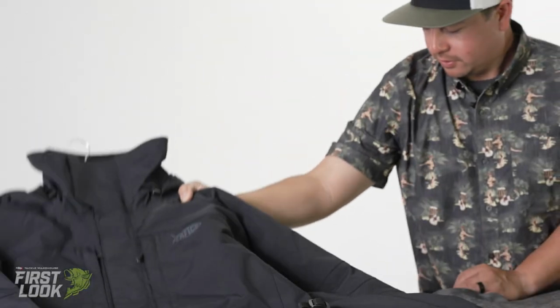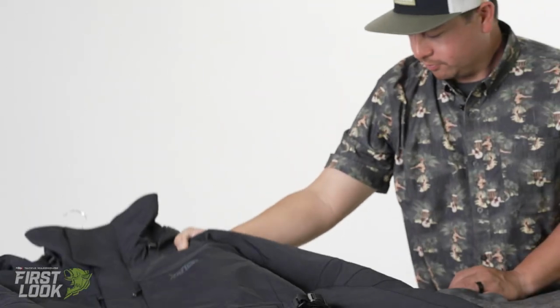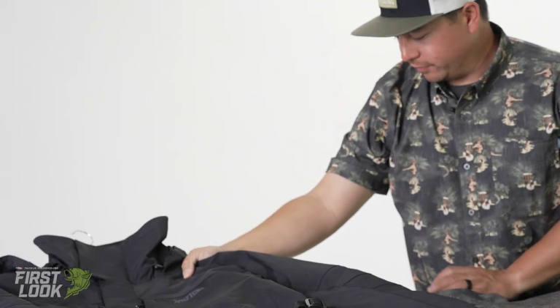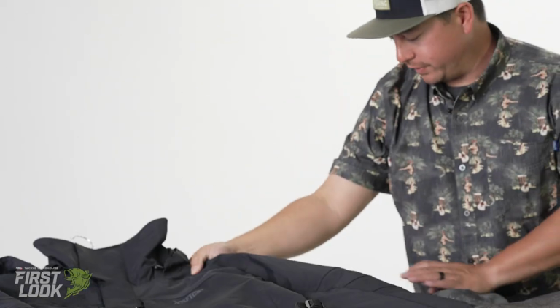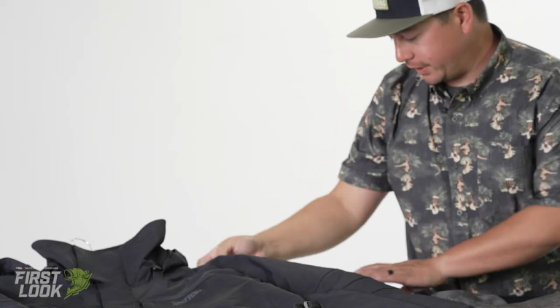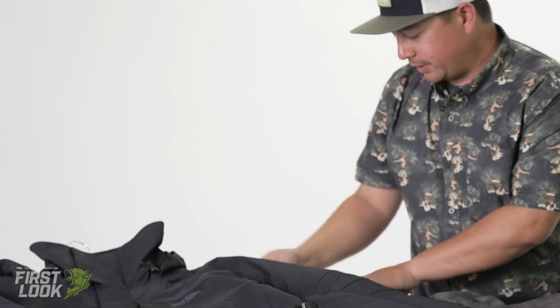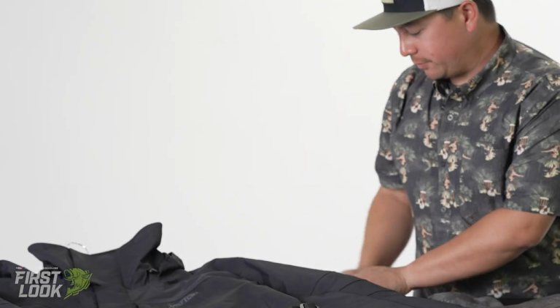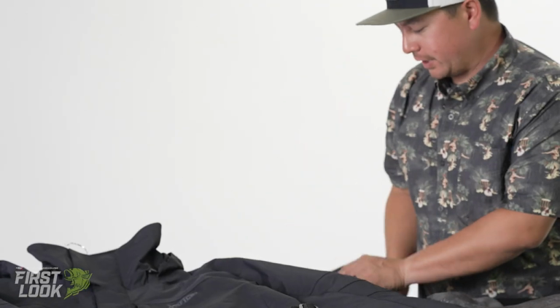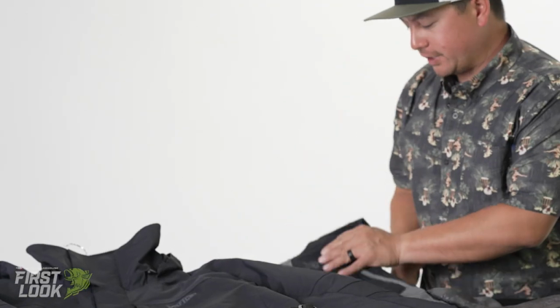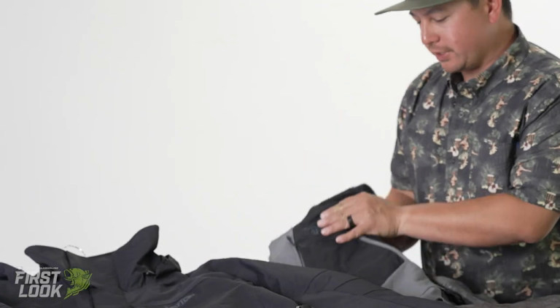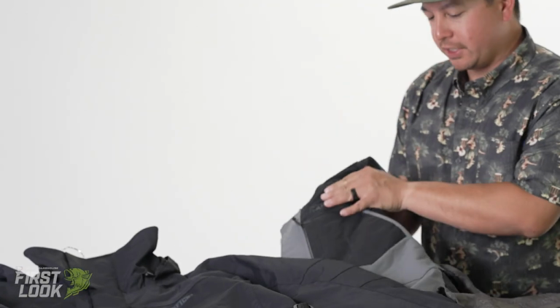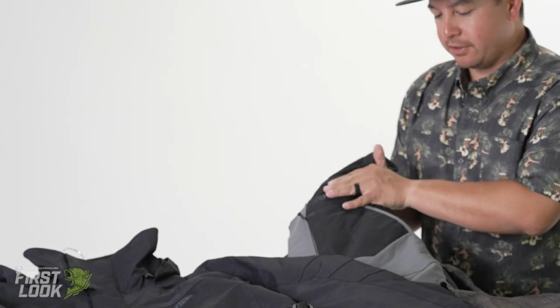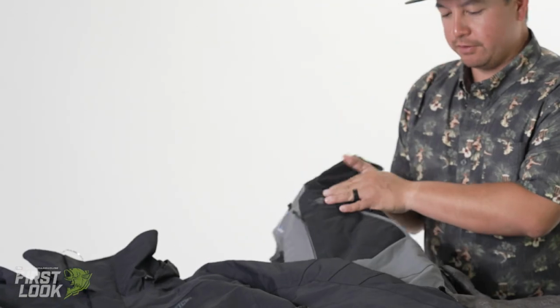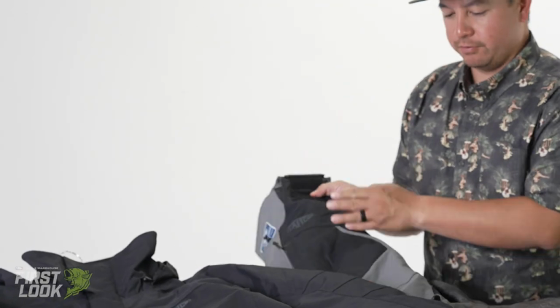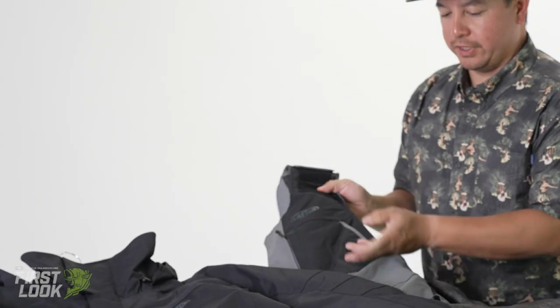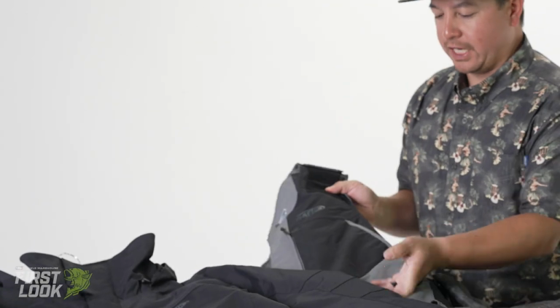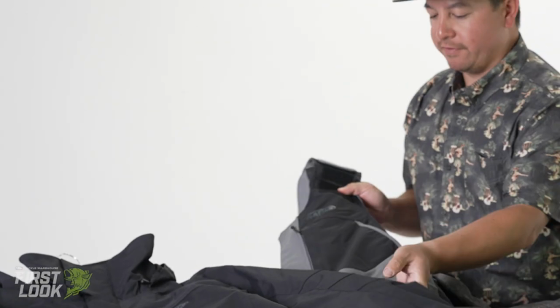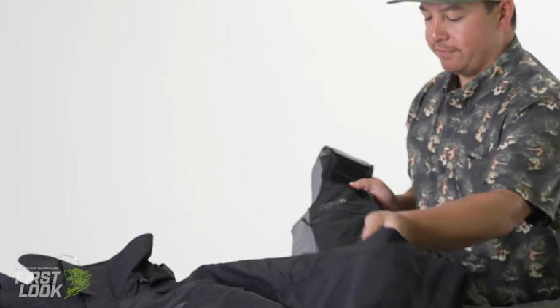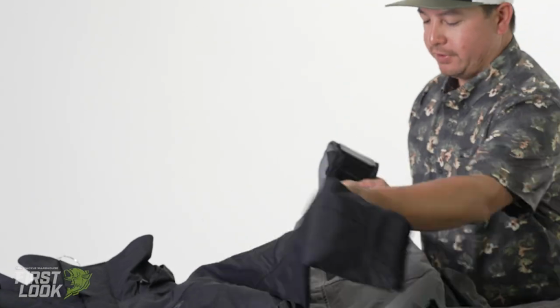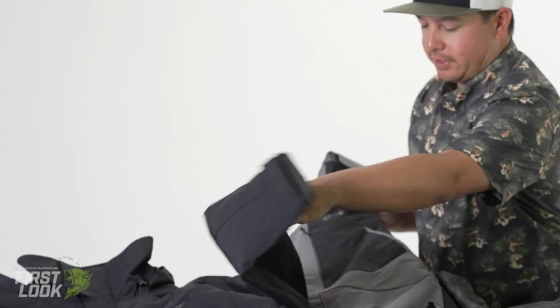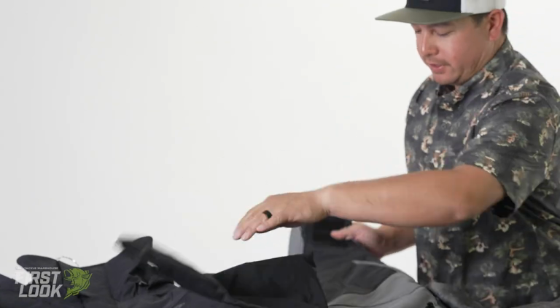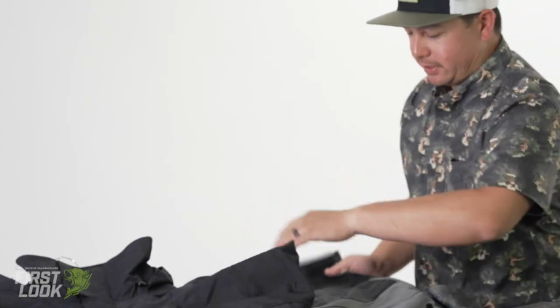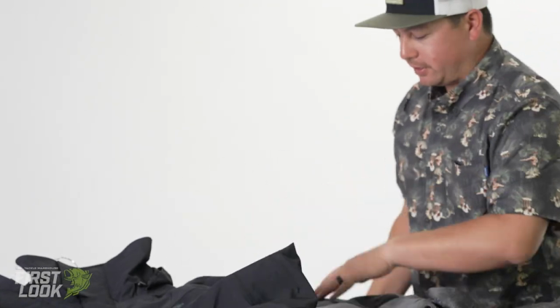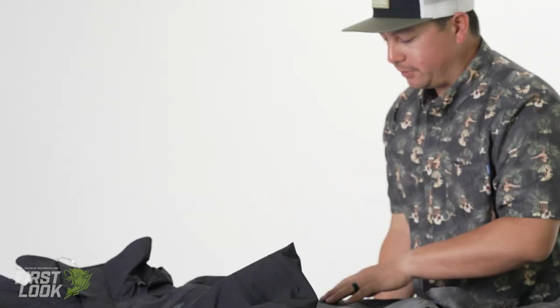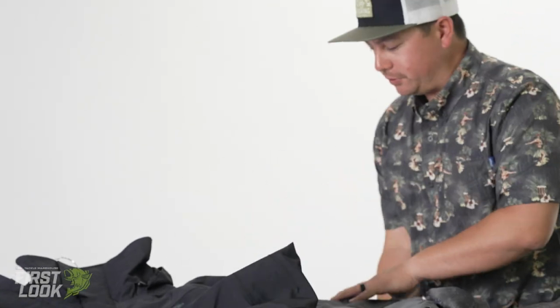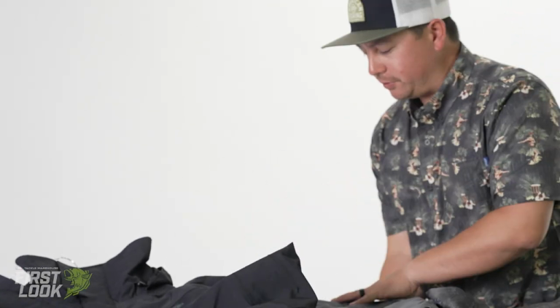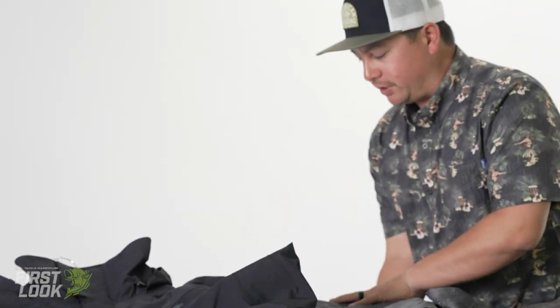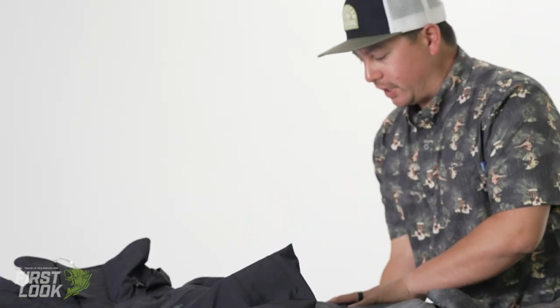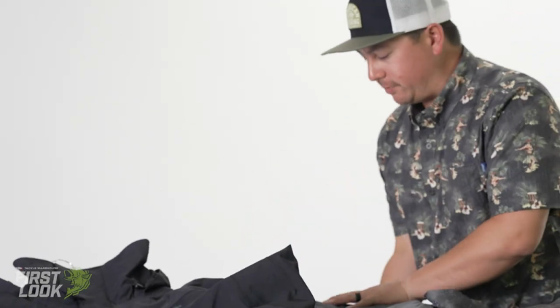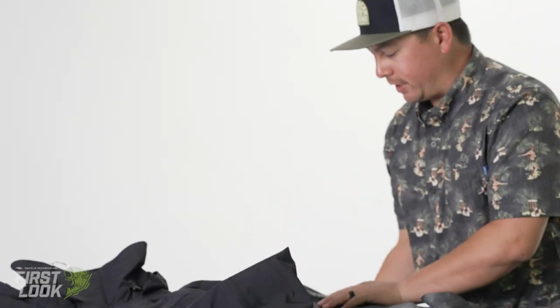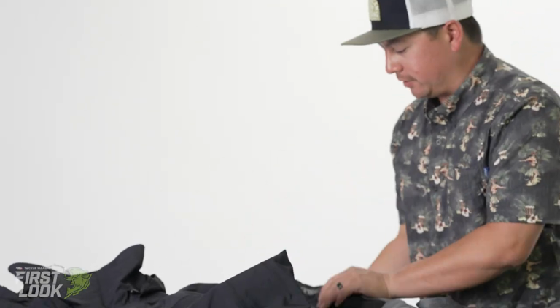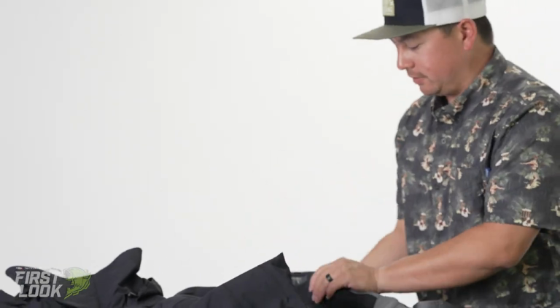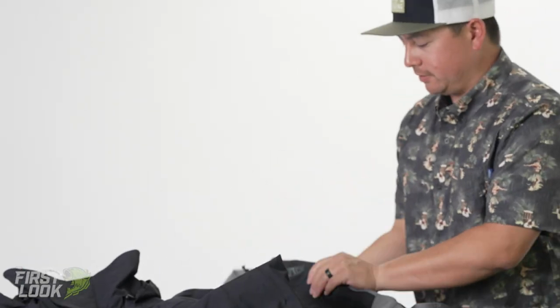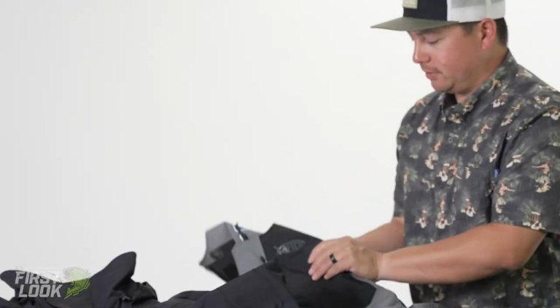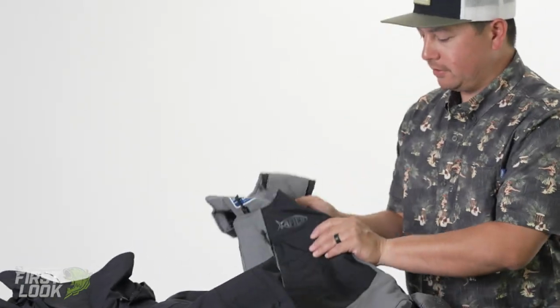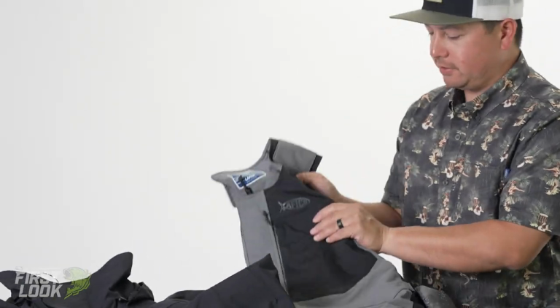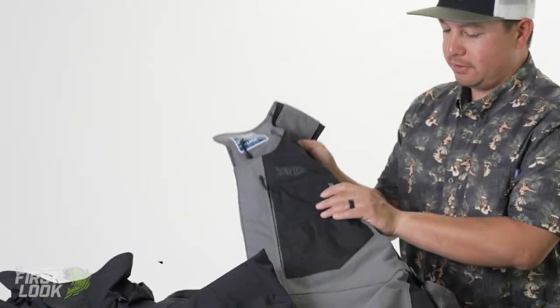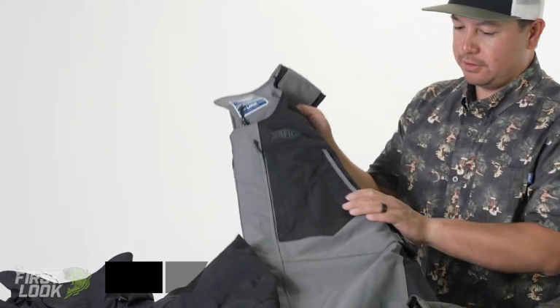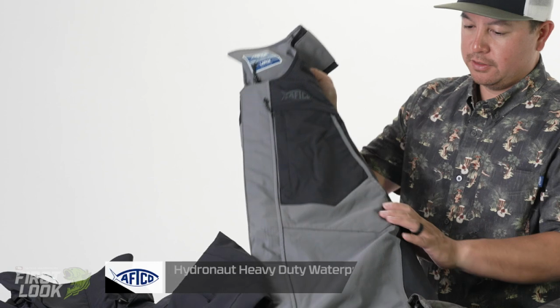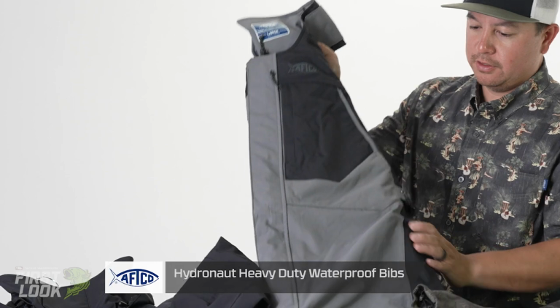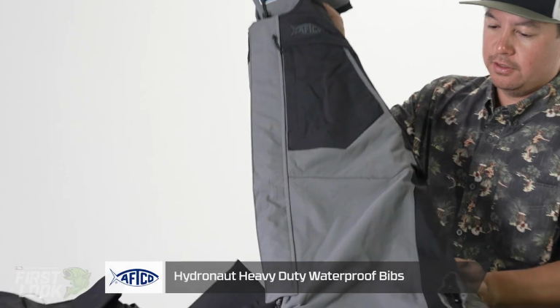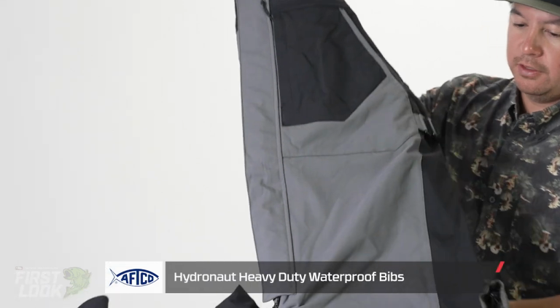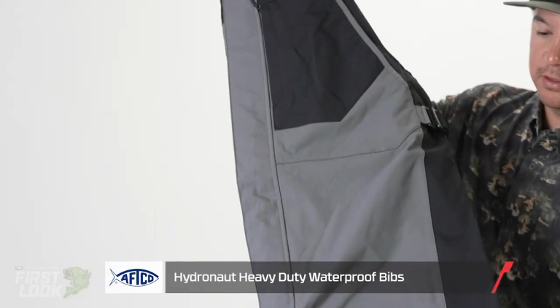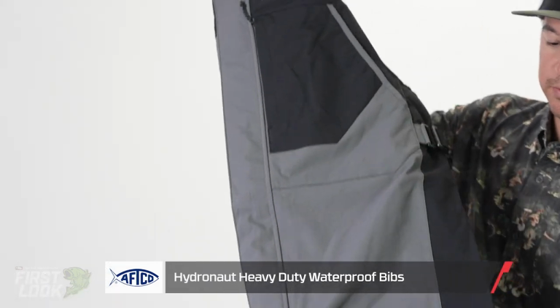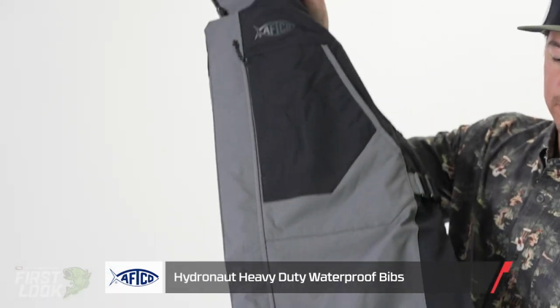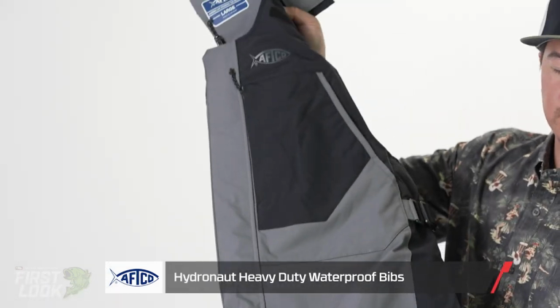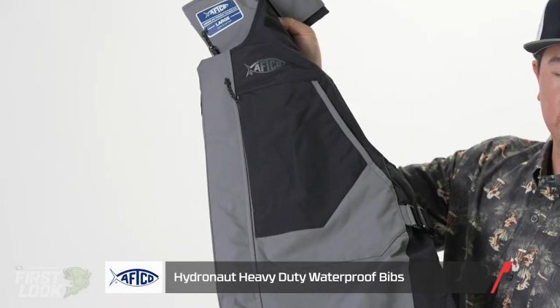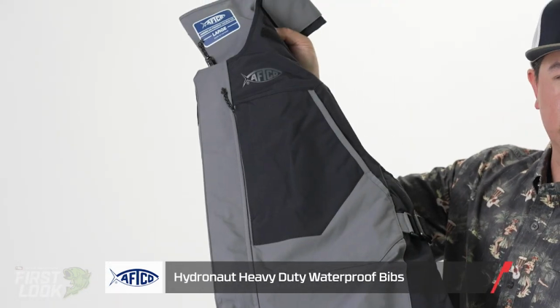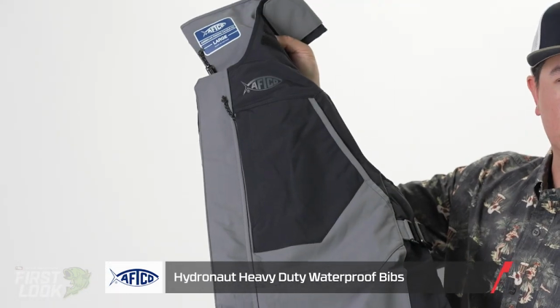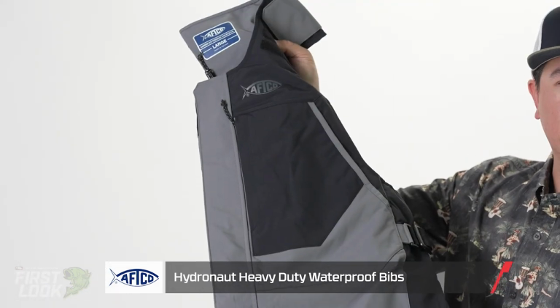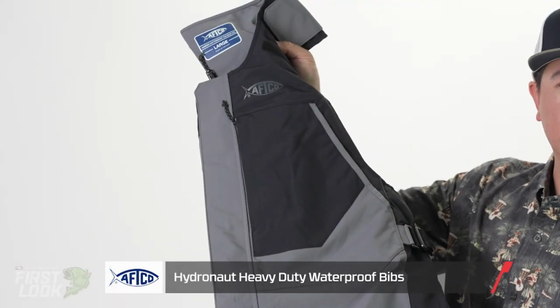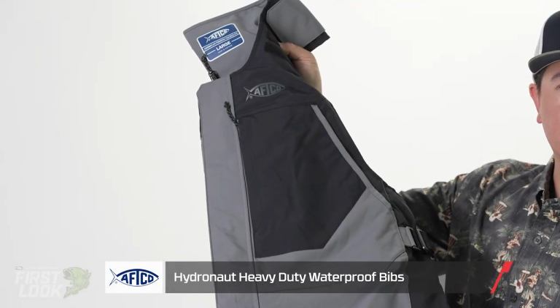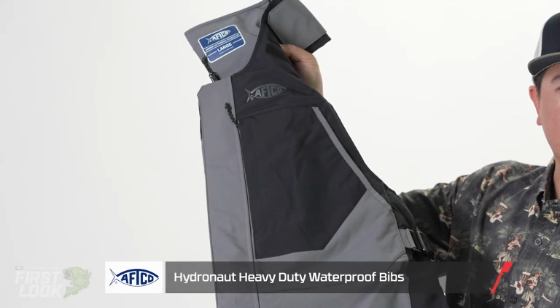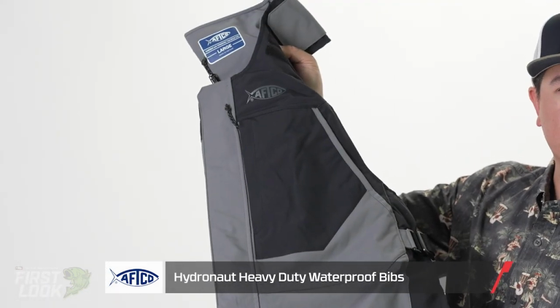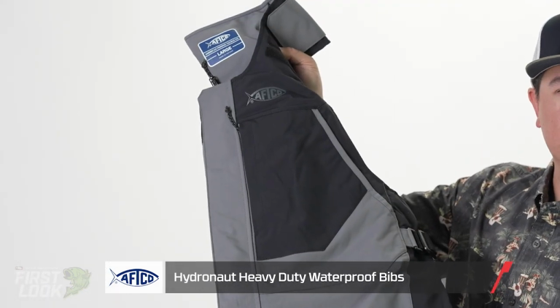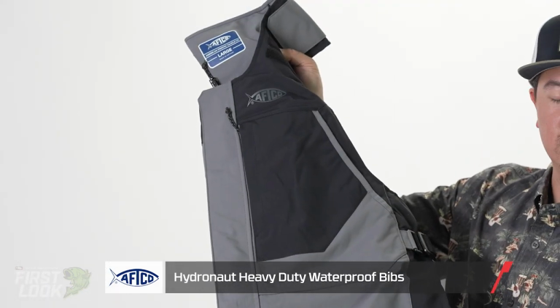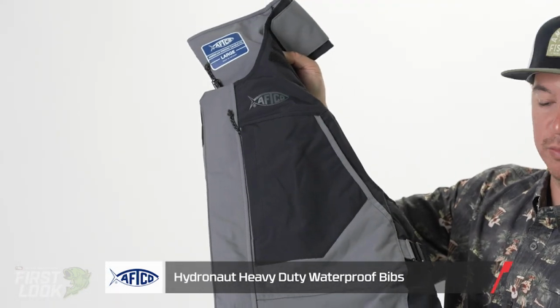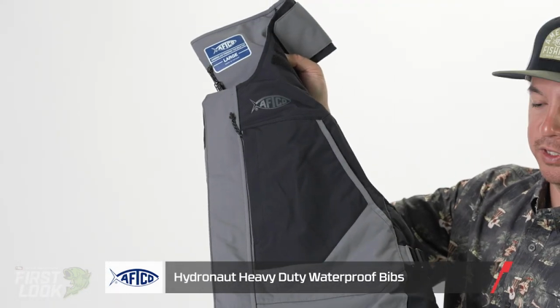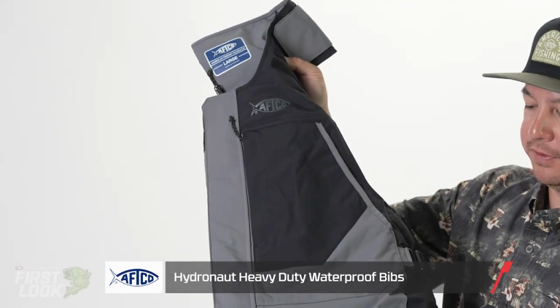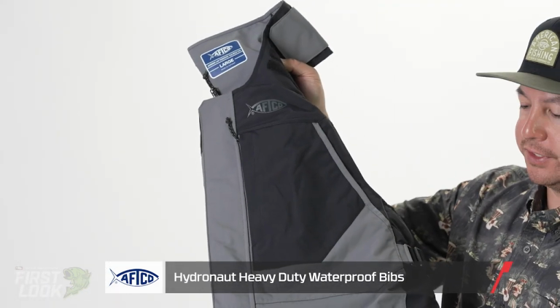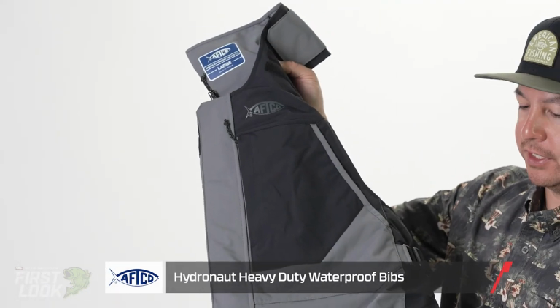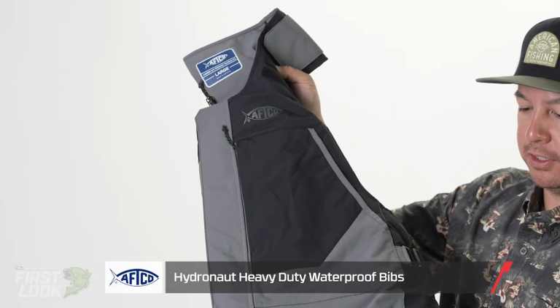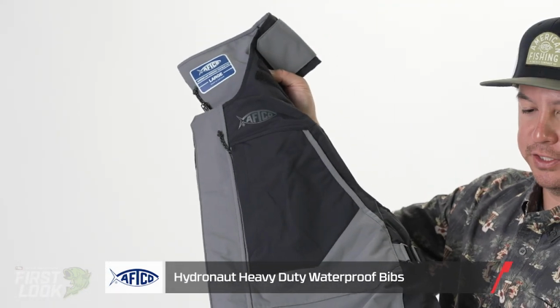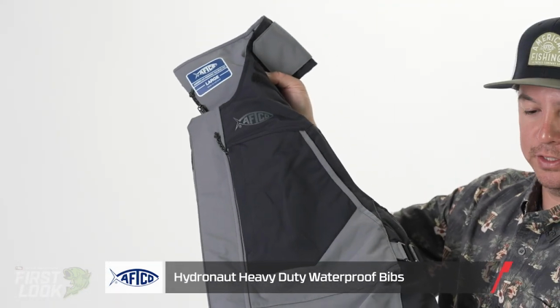Moving on through Hydronaut, we have an all-new gunmetal, which is a slight tweak to our previous generation.